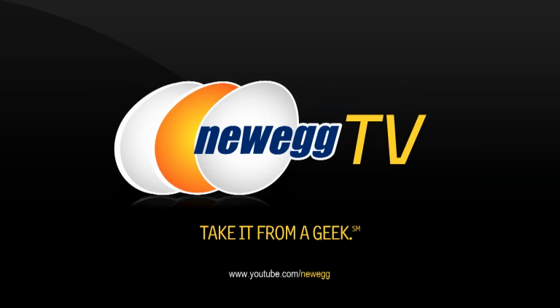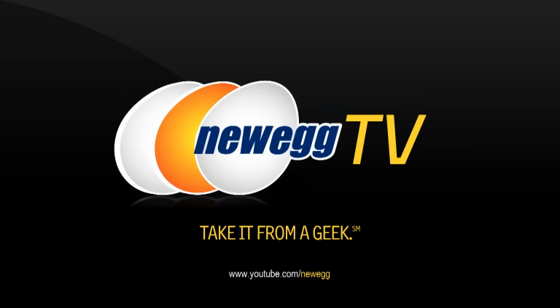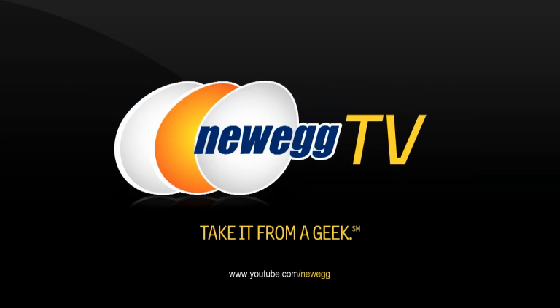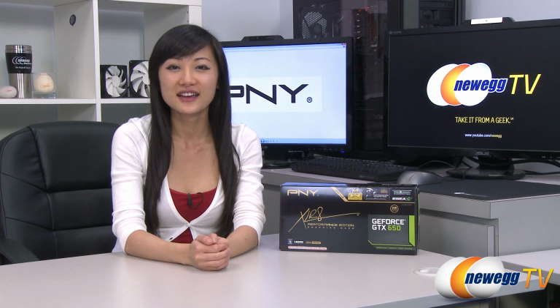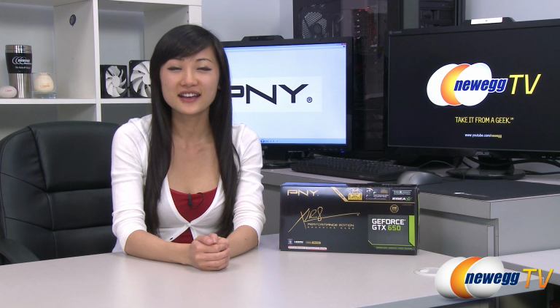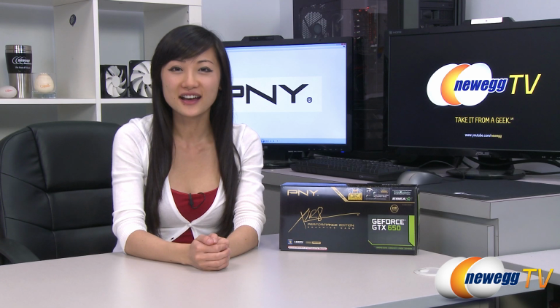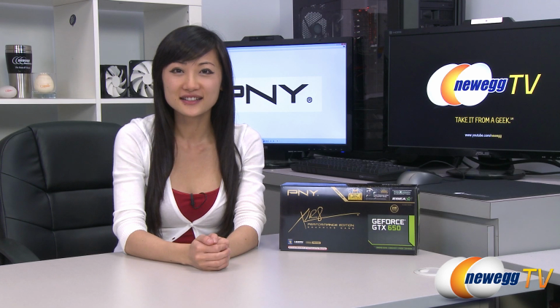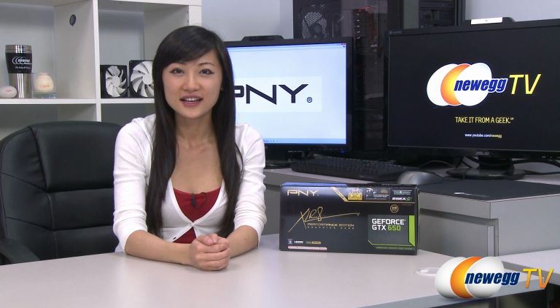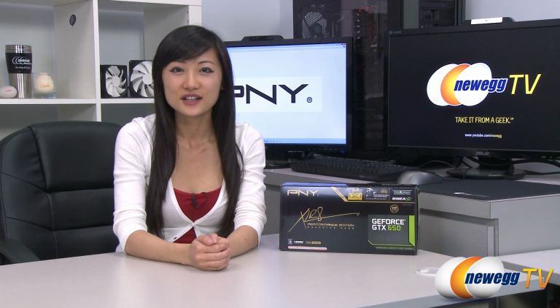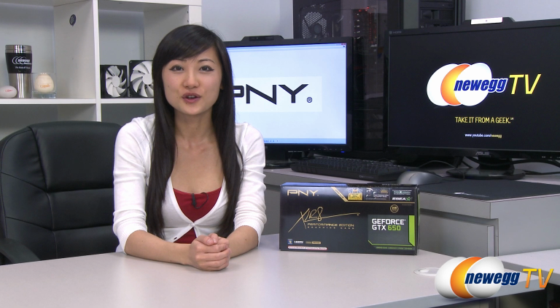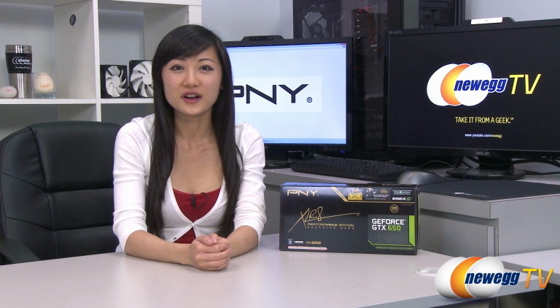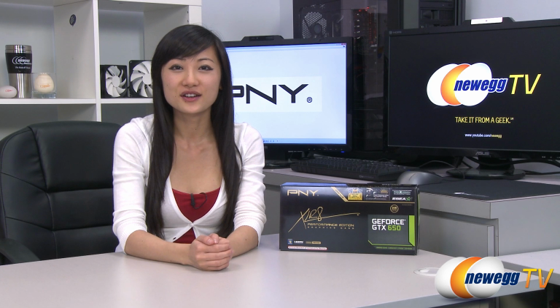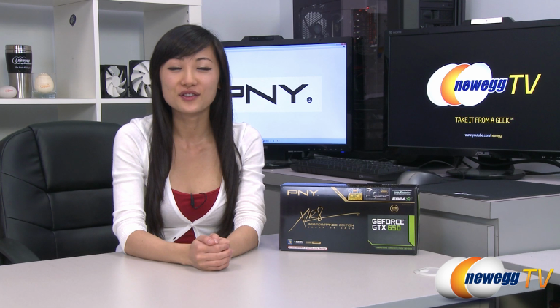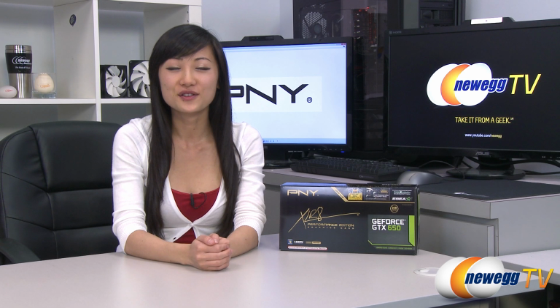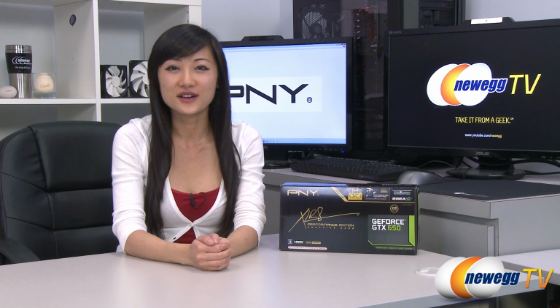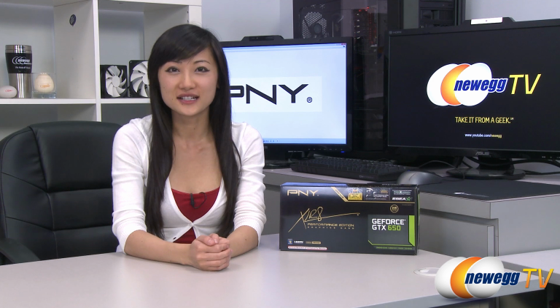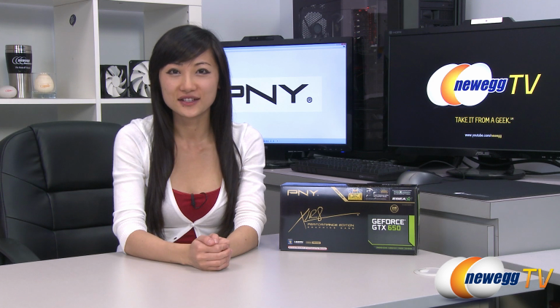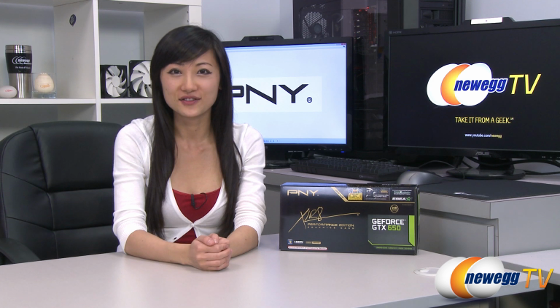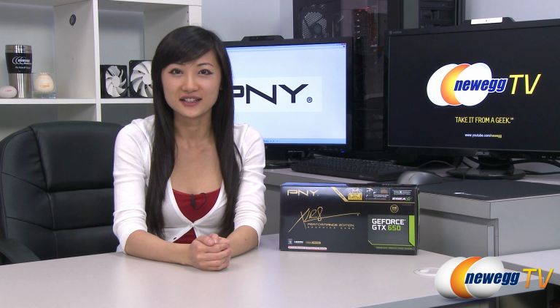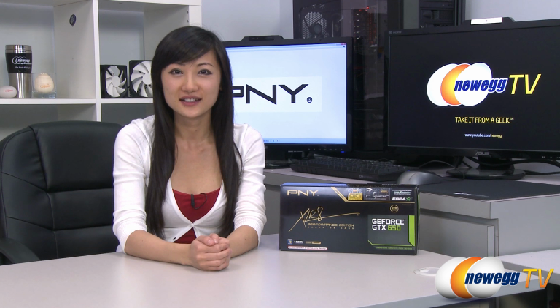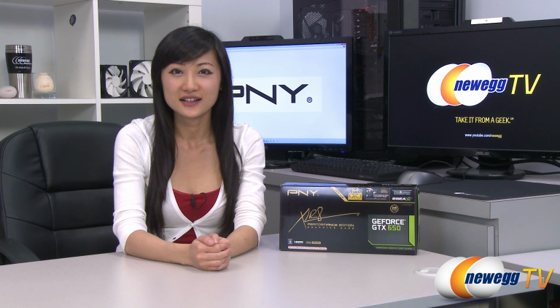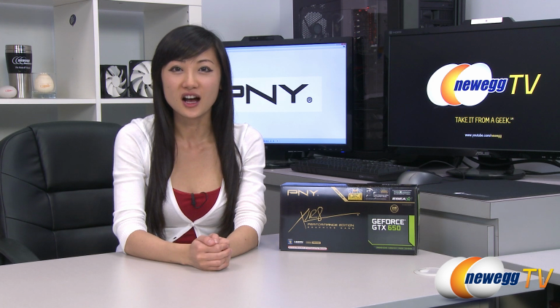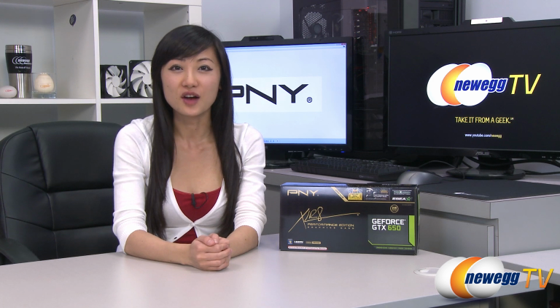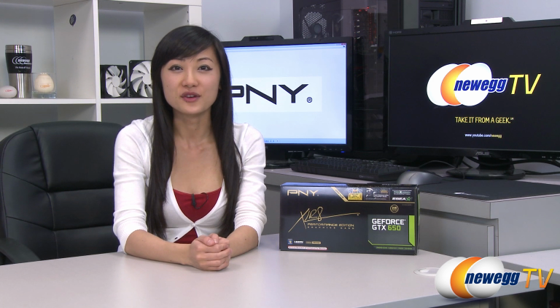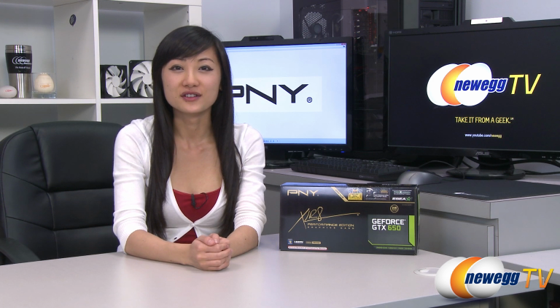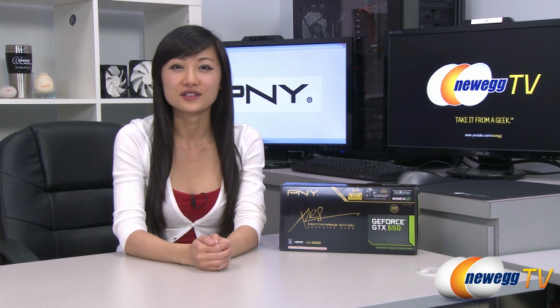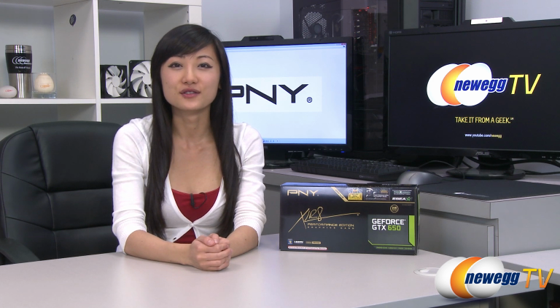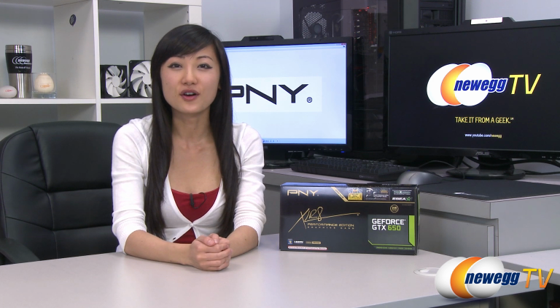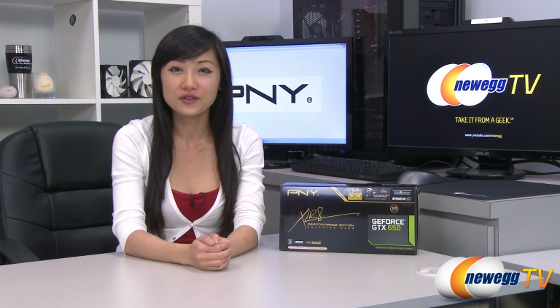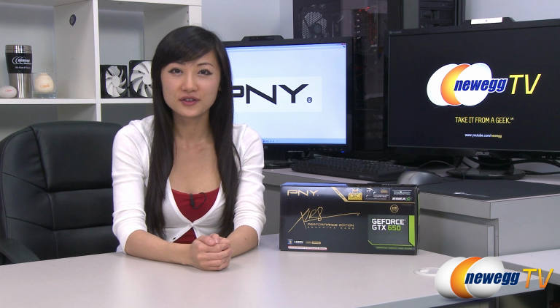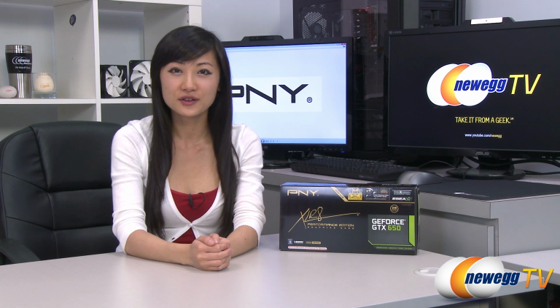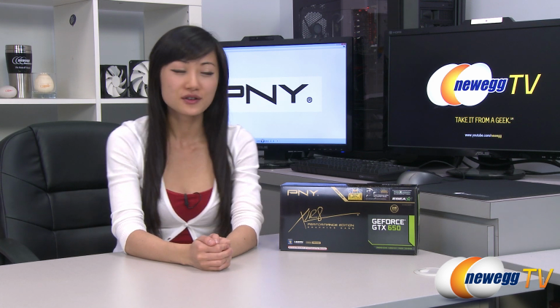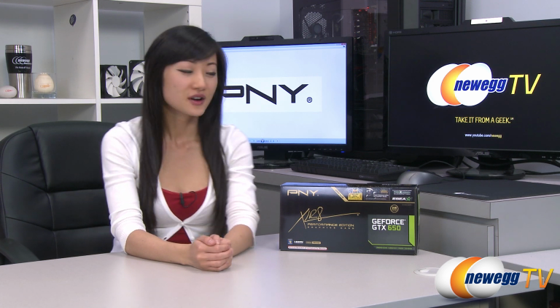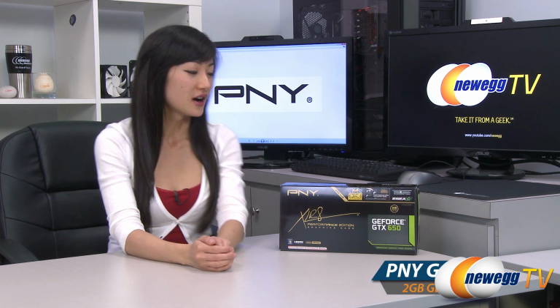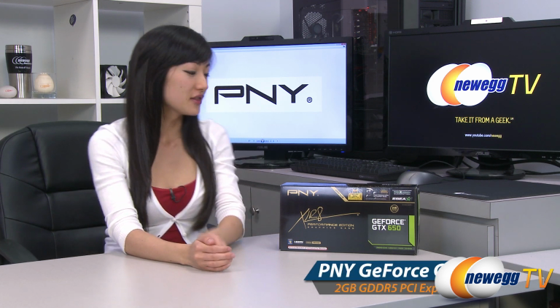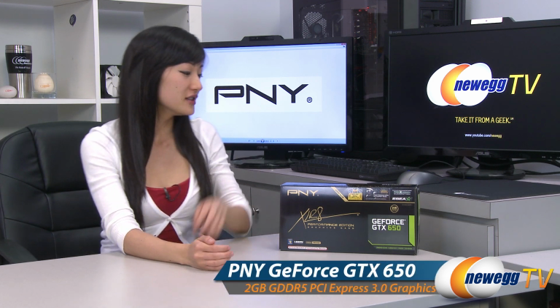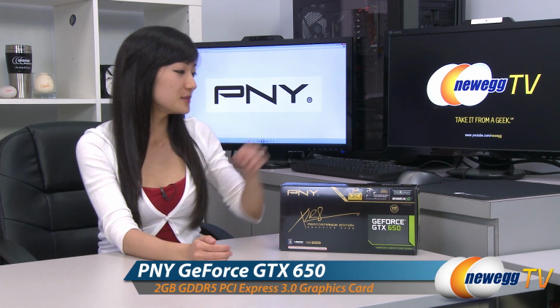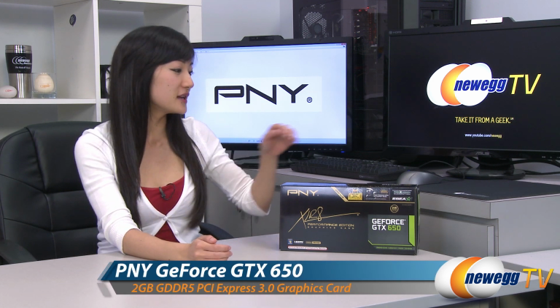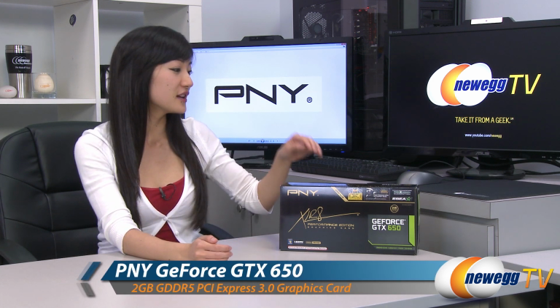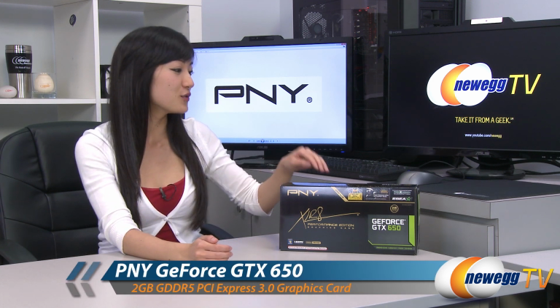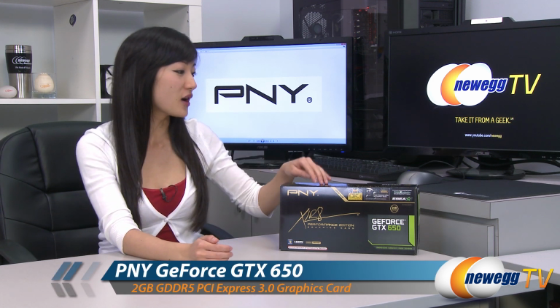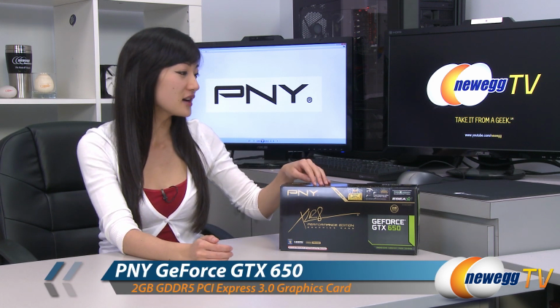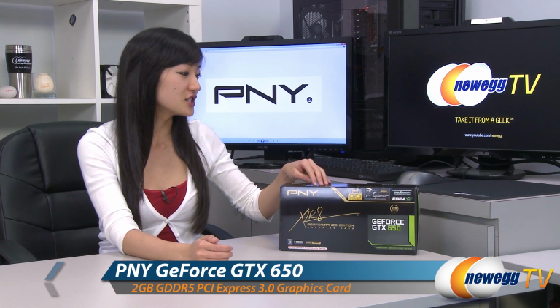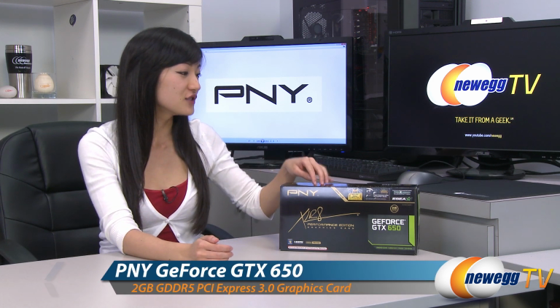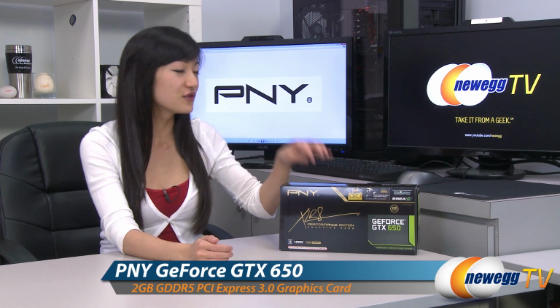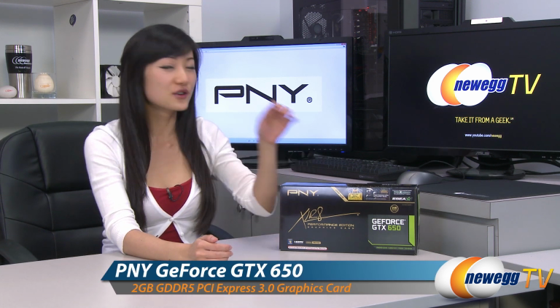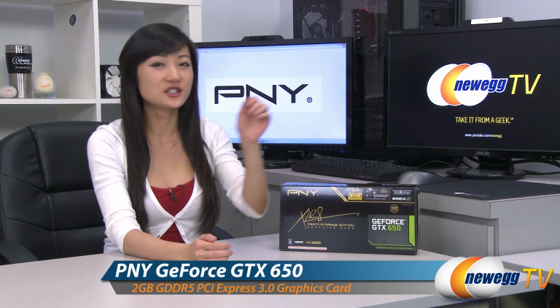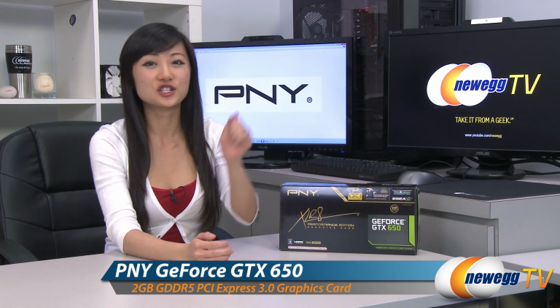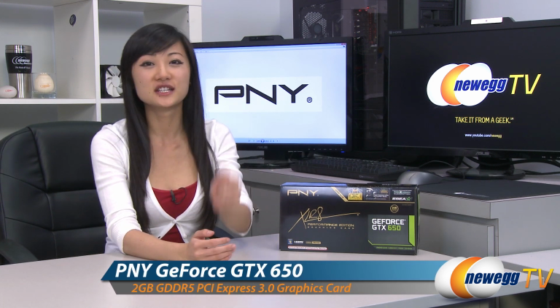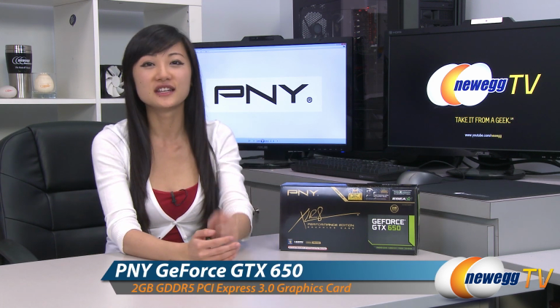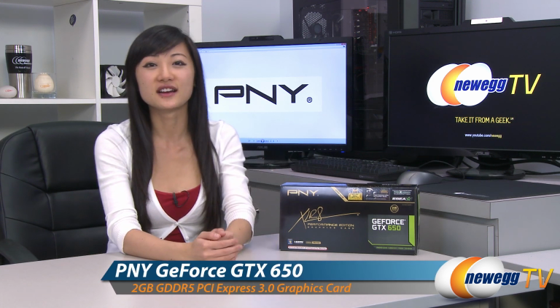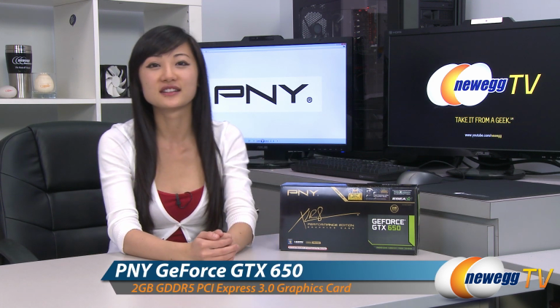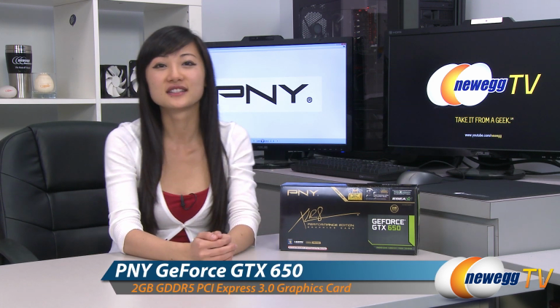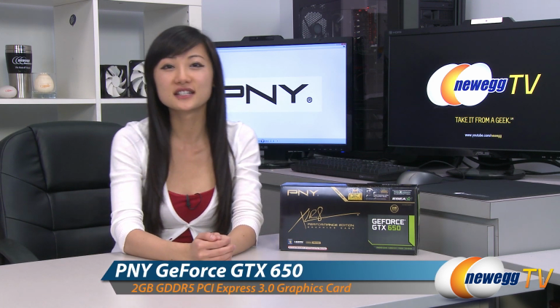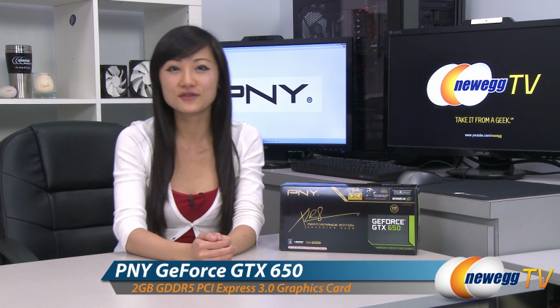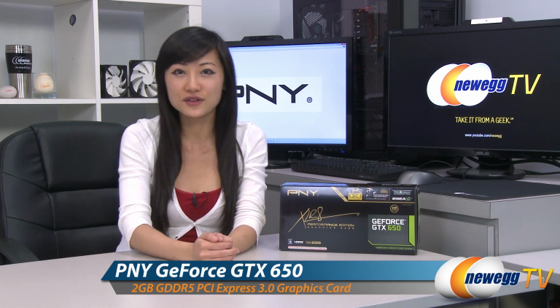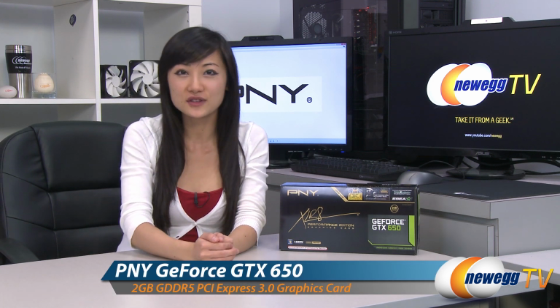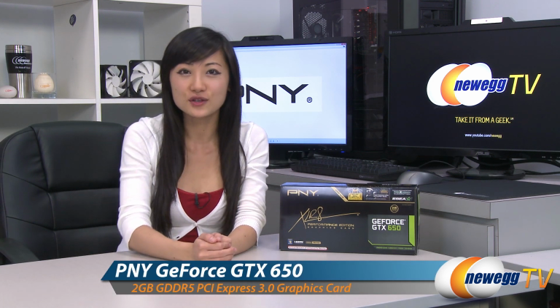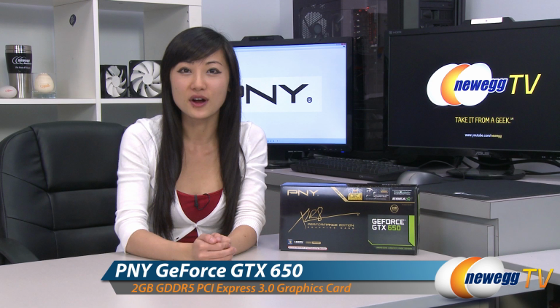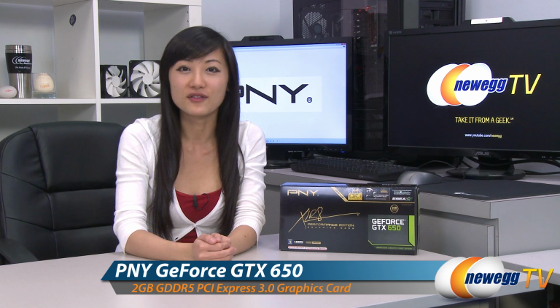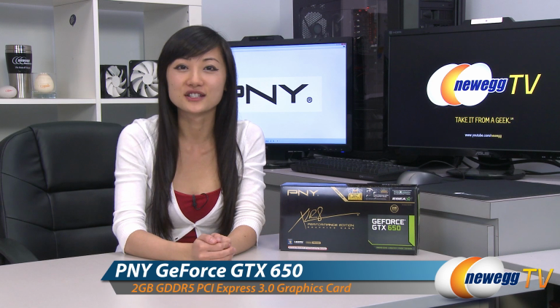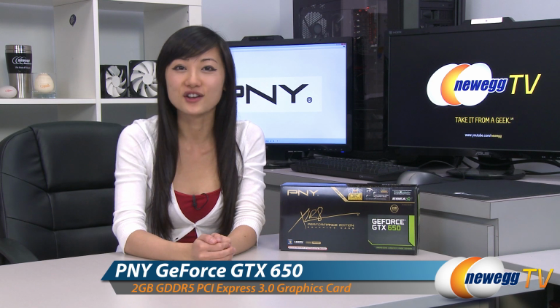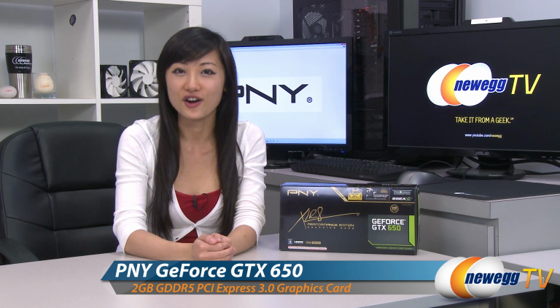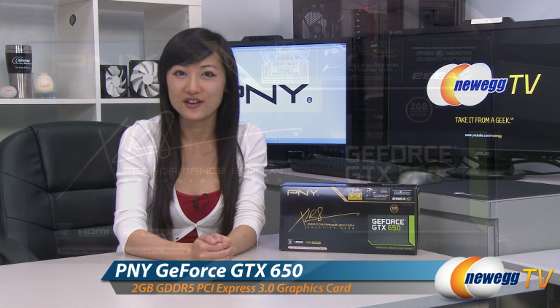Hey guys, Joanne here with Newegg TV. I'm here to do an overview on this PNY GeForce GTX 650 graphics card.